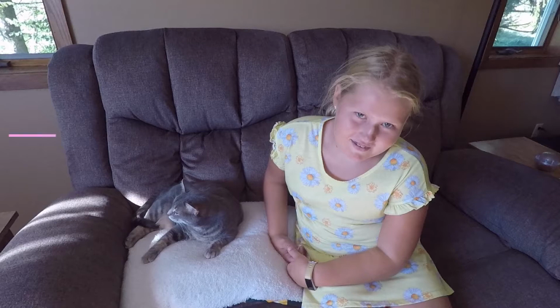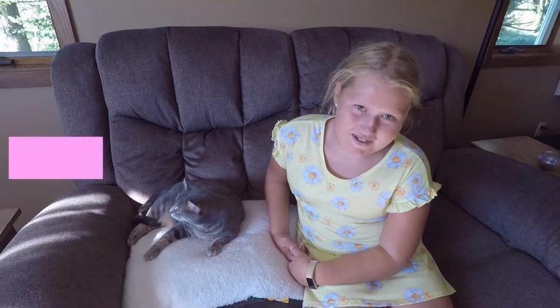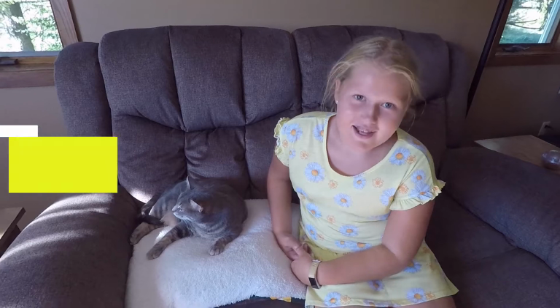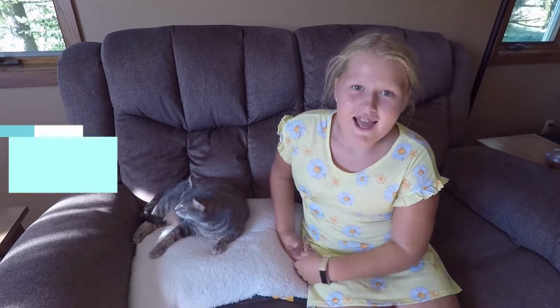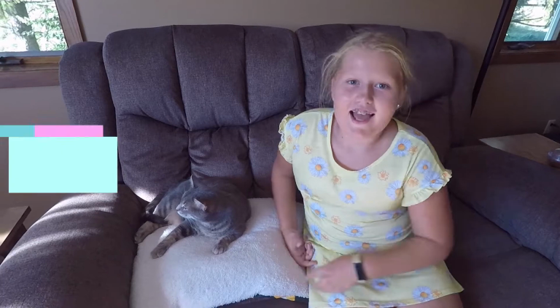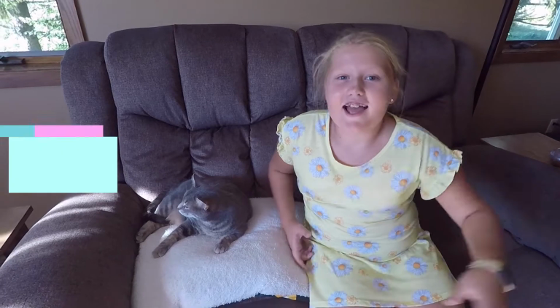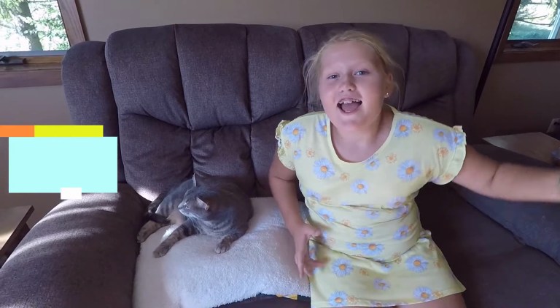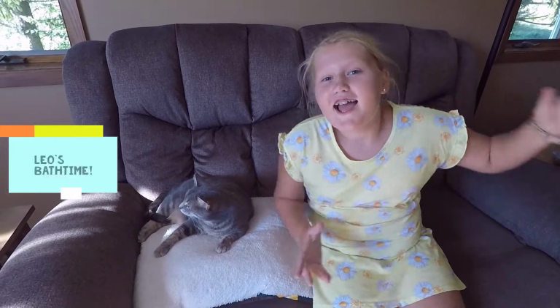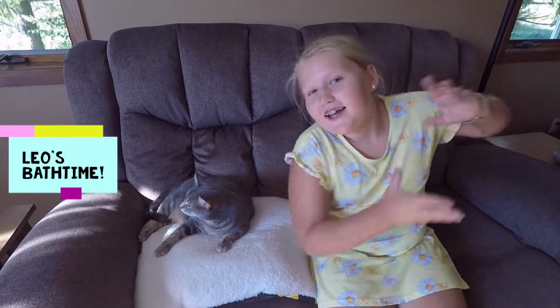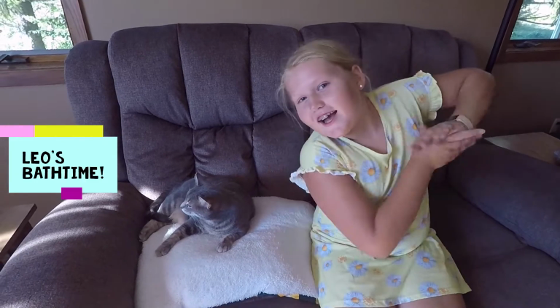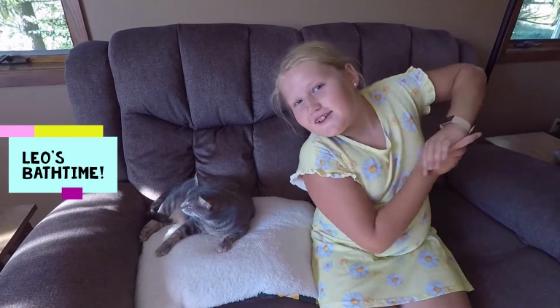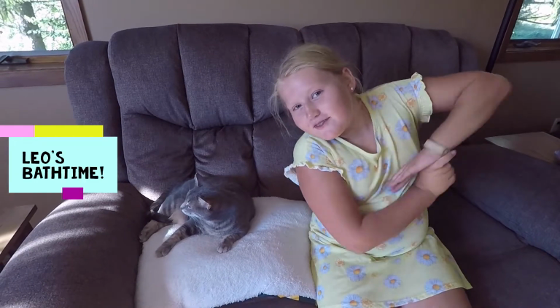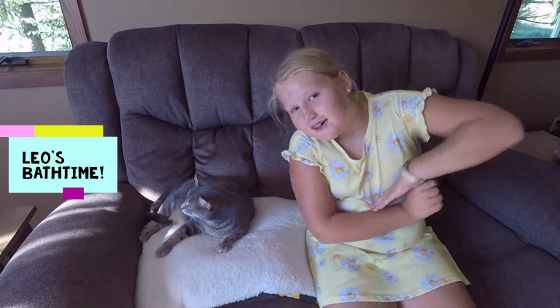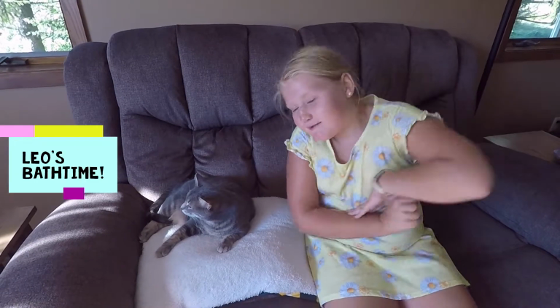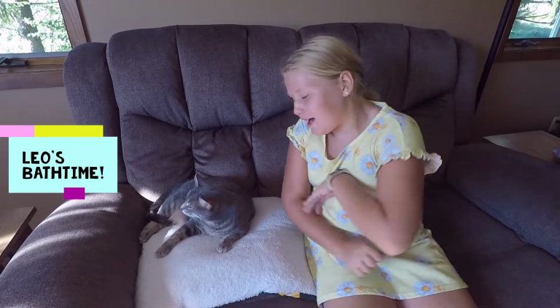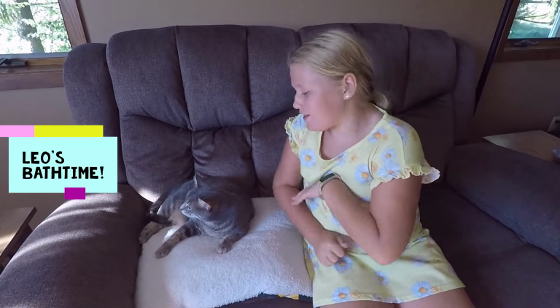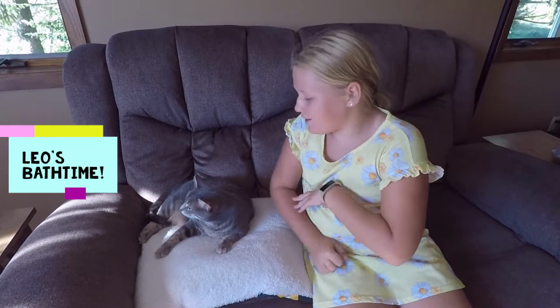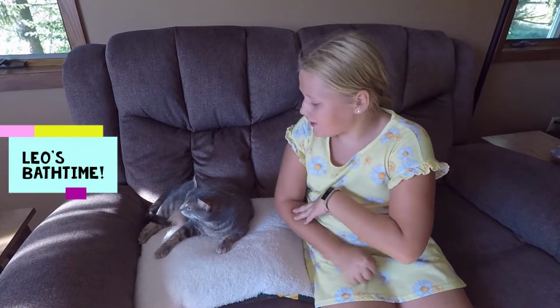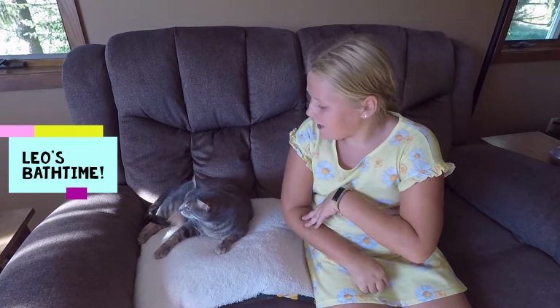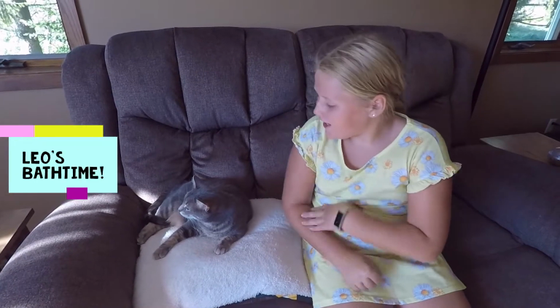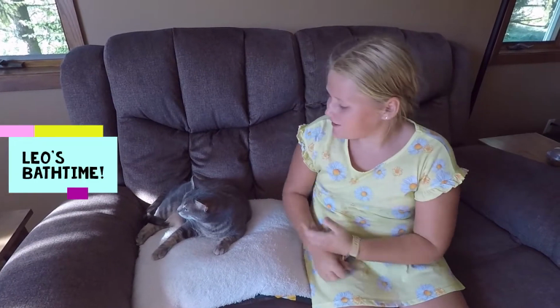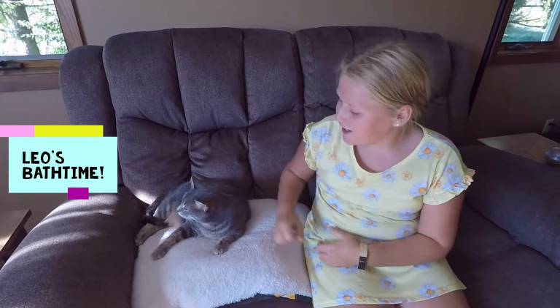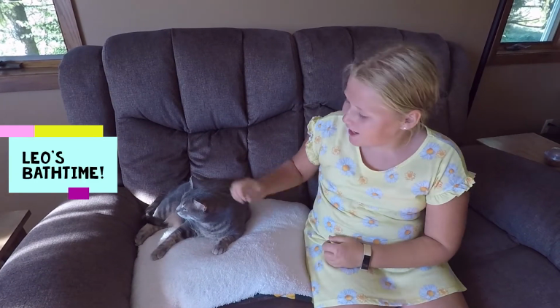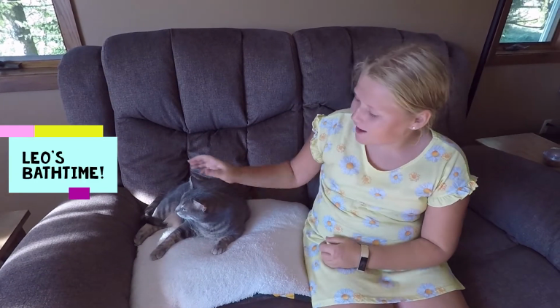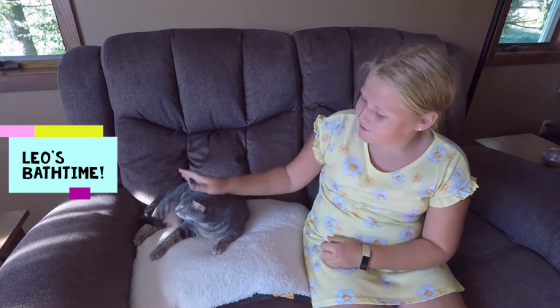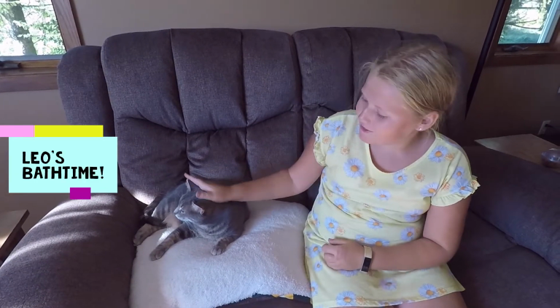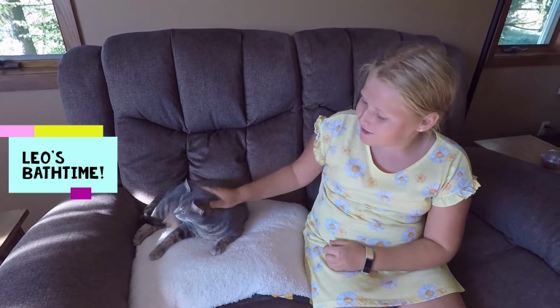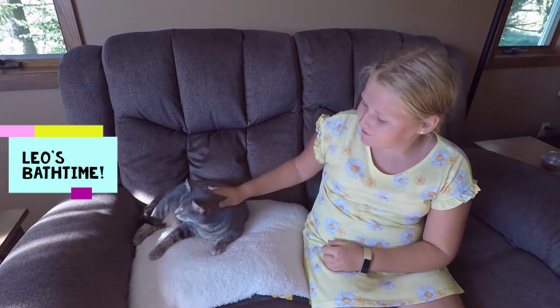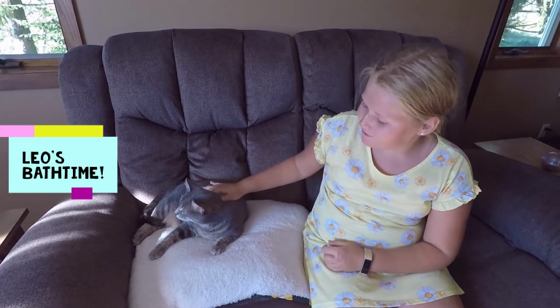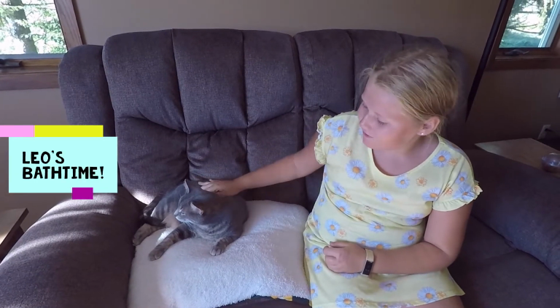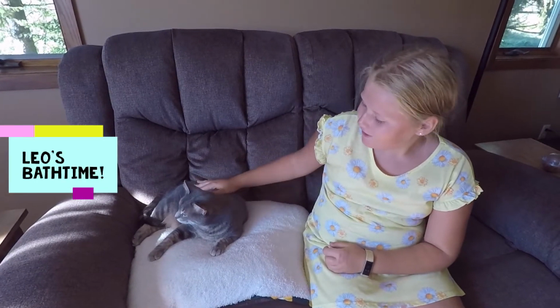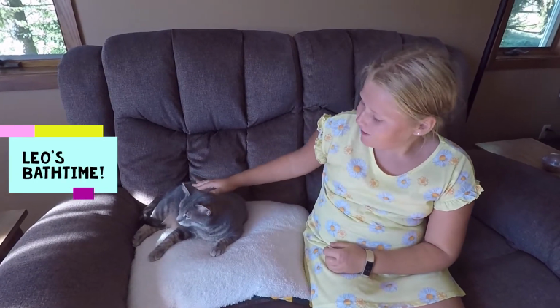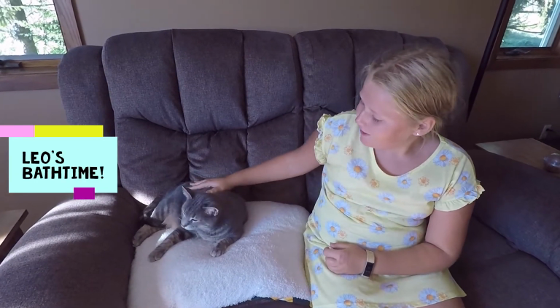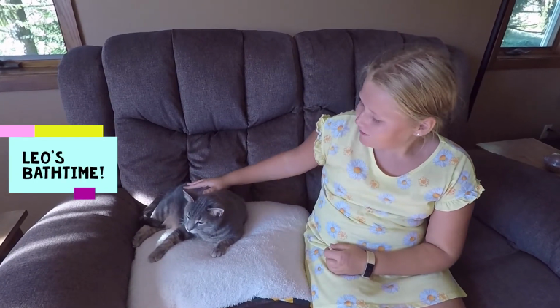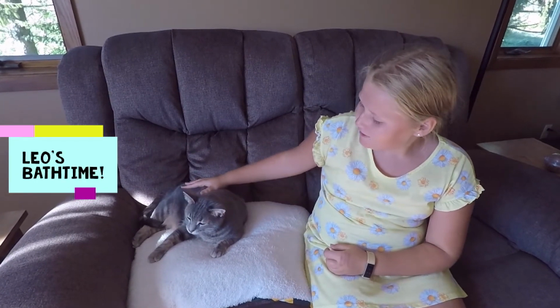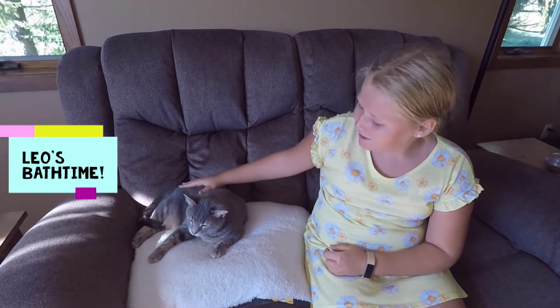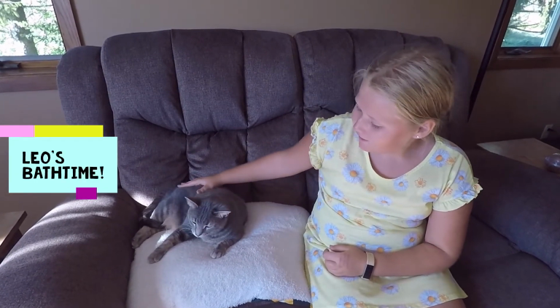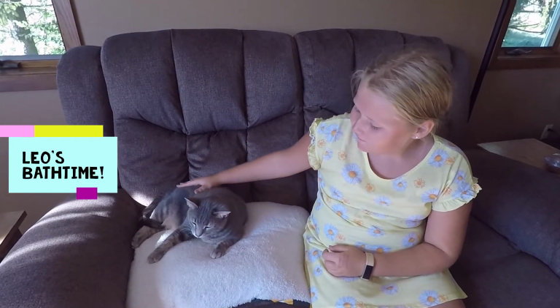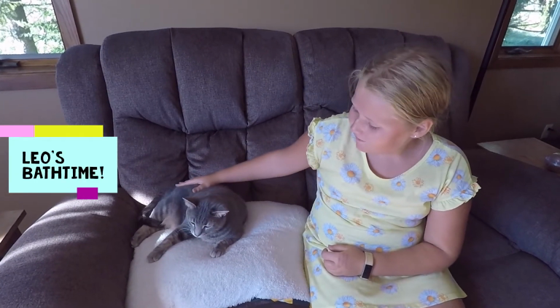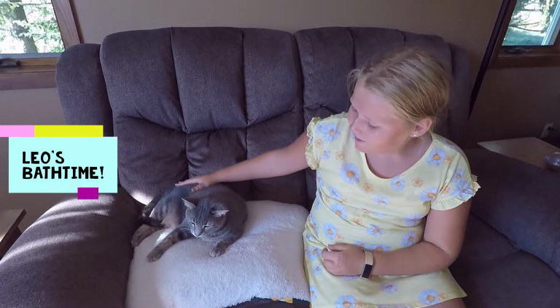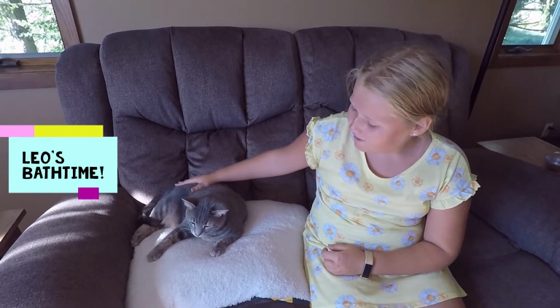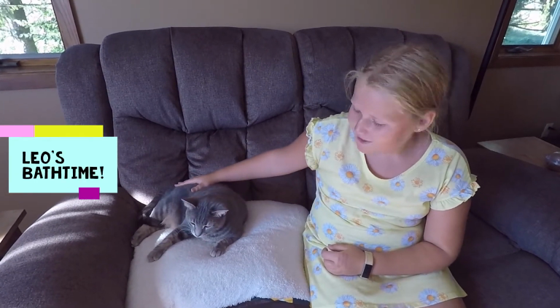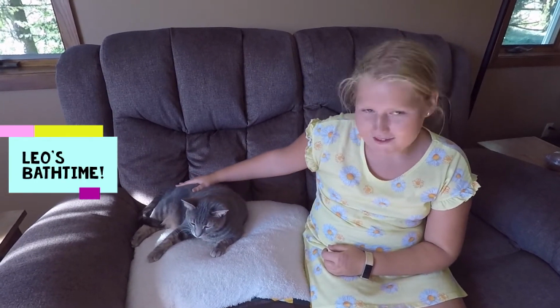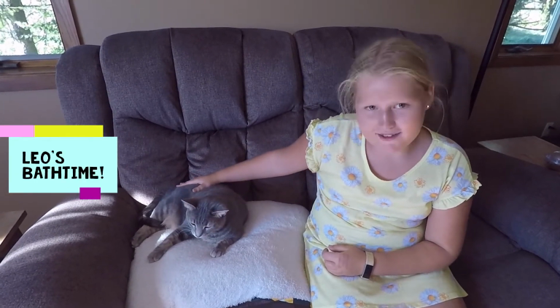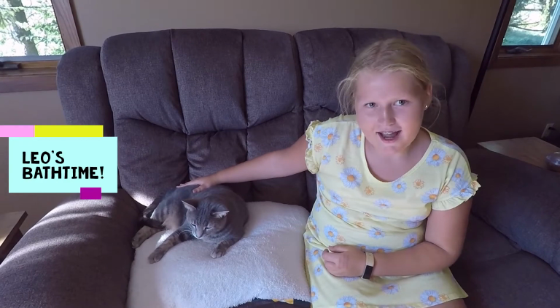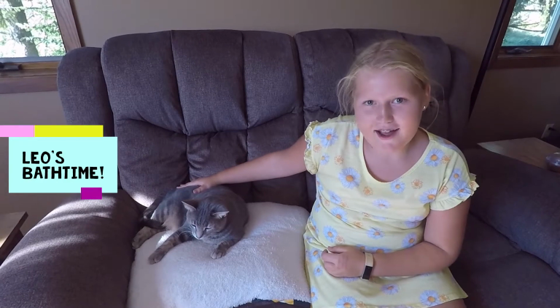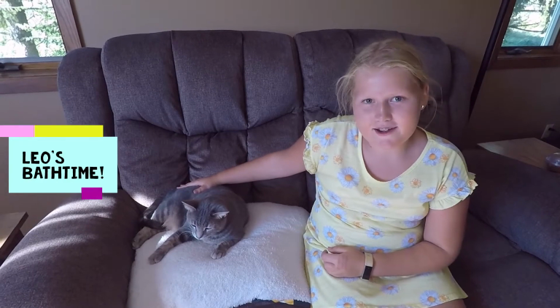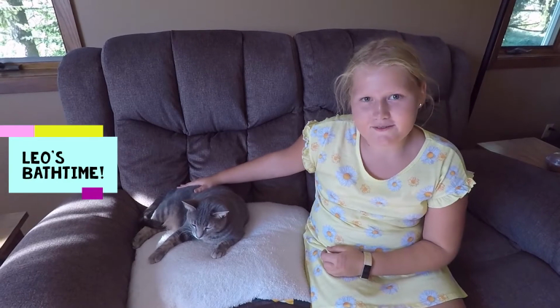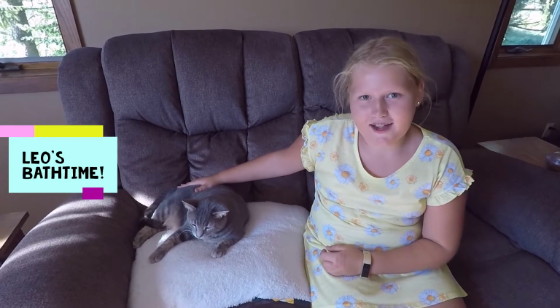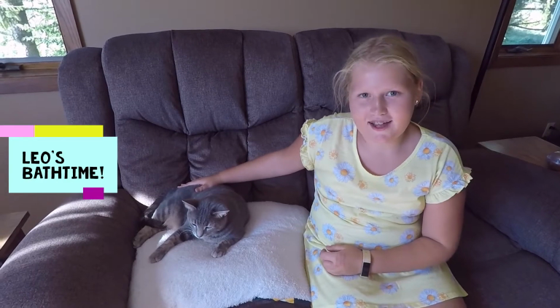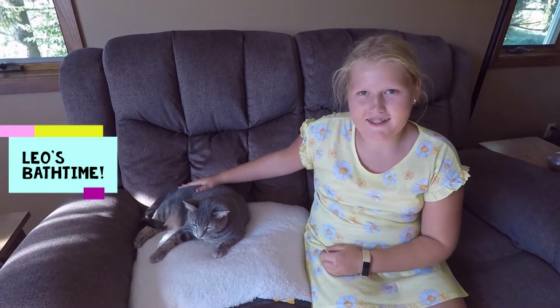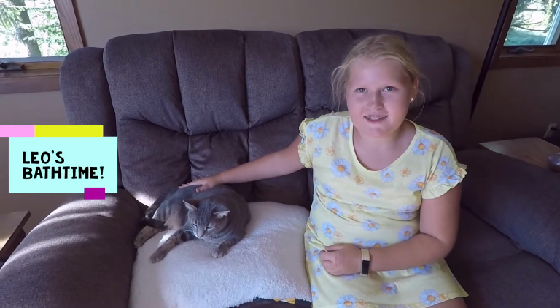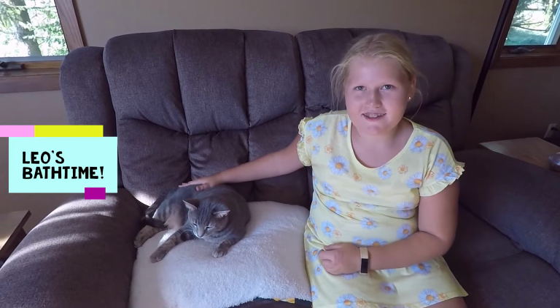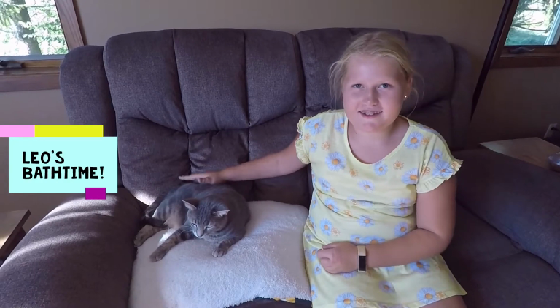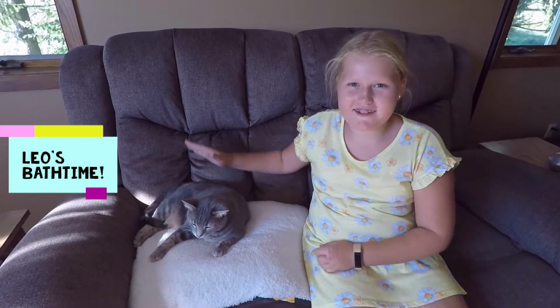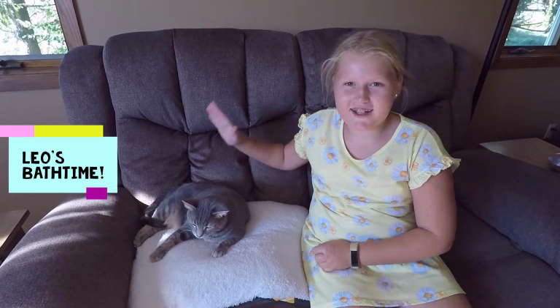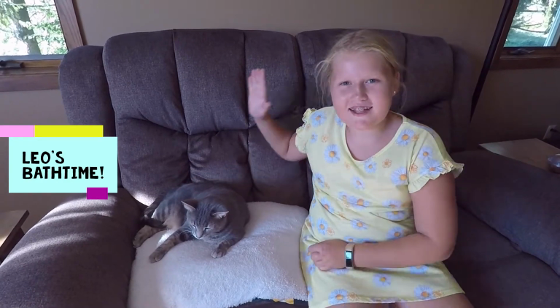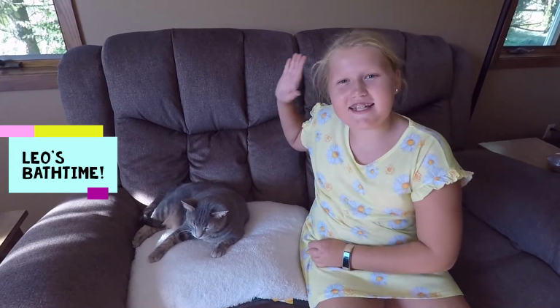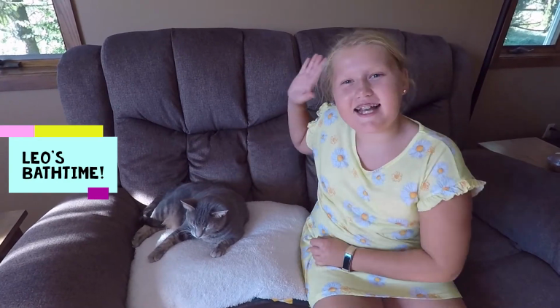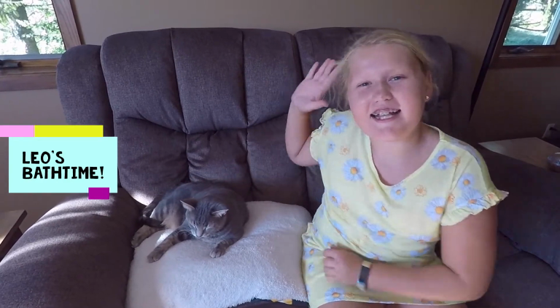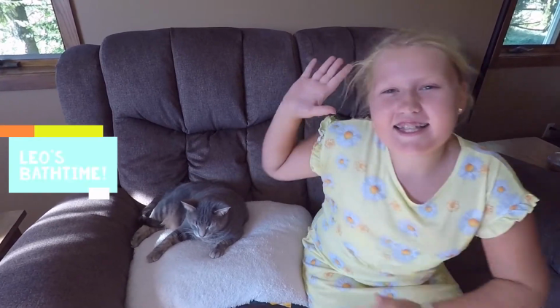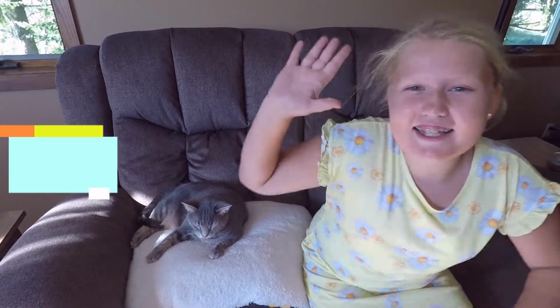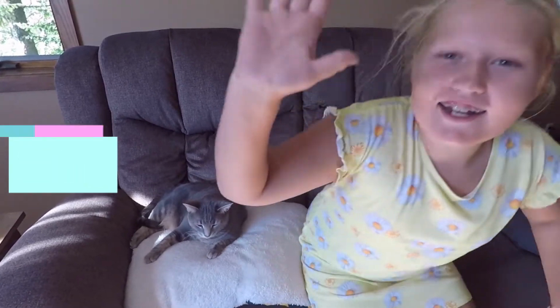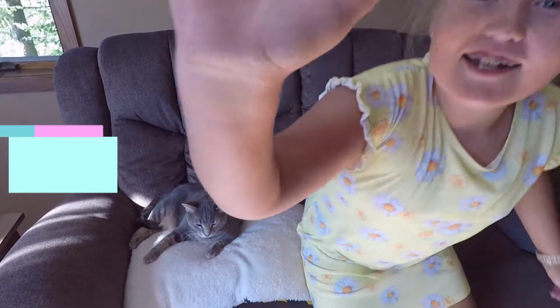Hey guys, welcome back to Mad Cat. Today I'm going to give Leo this cat a bath. So let's get started.